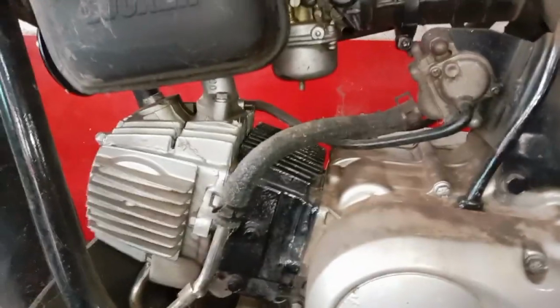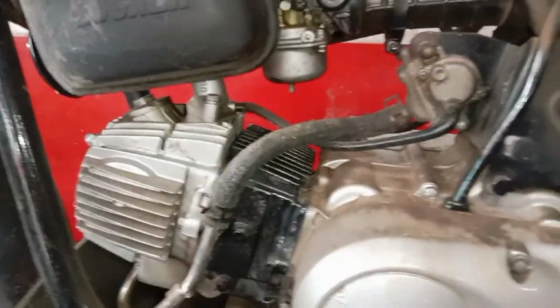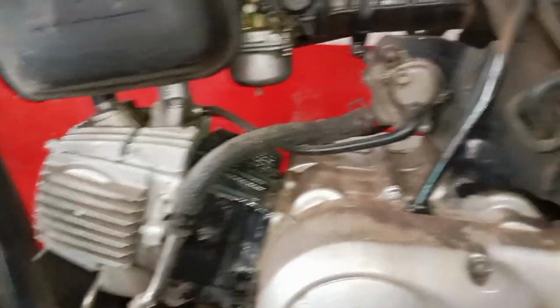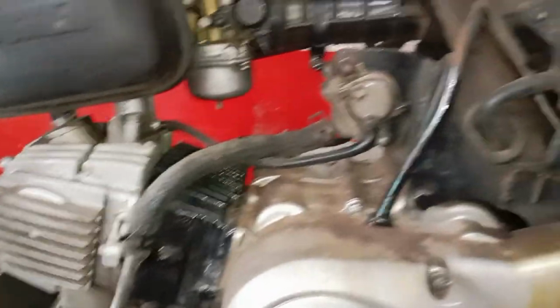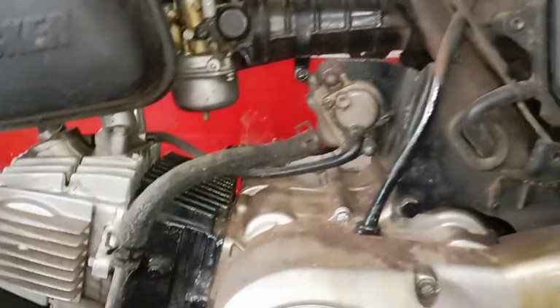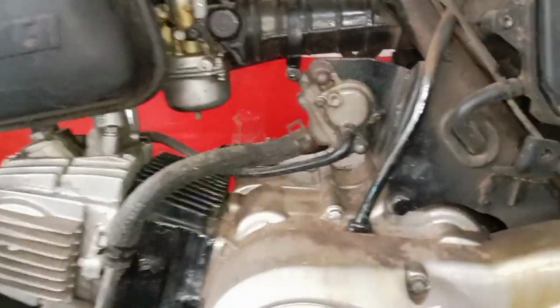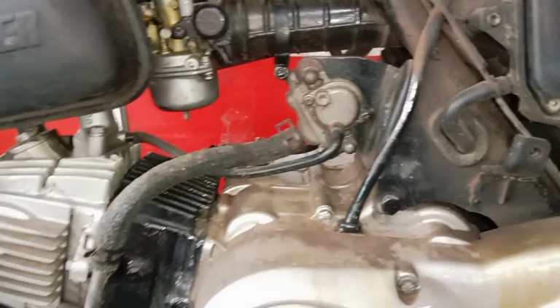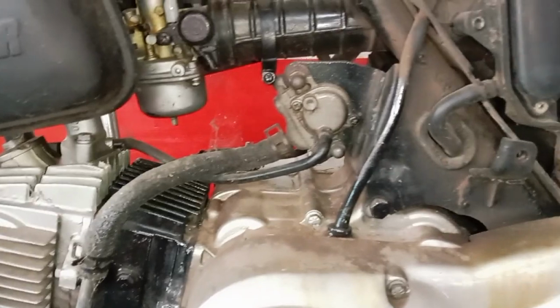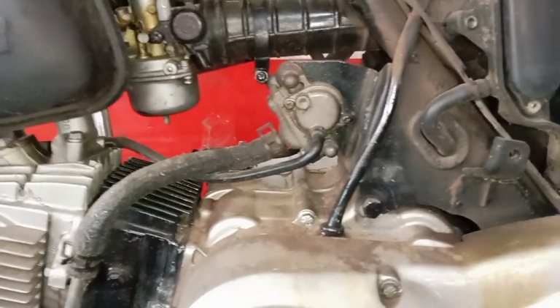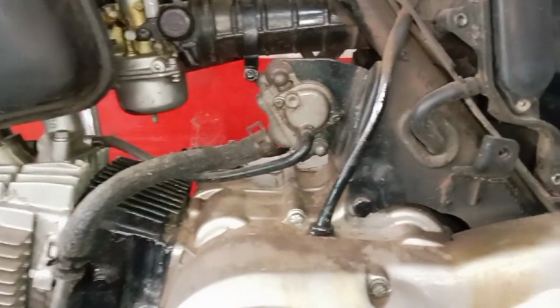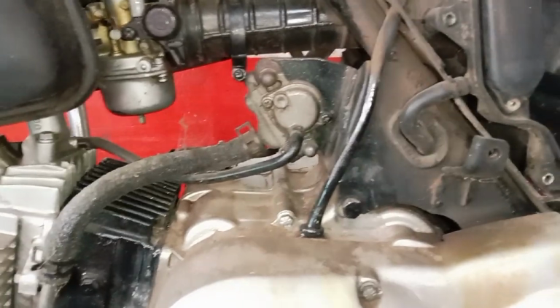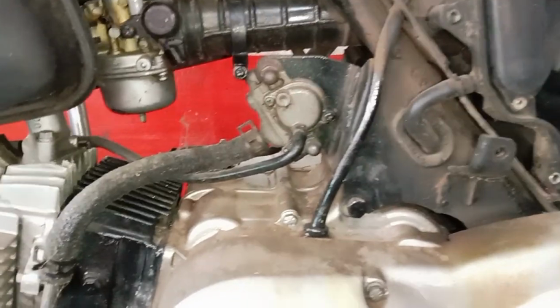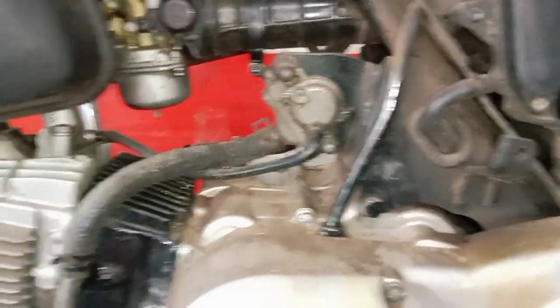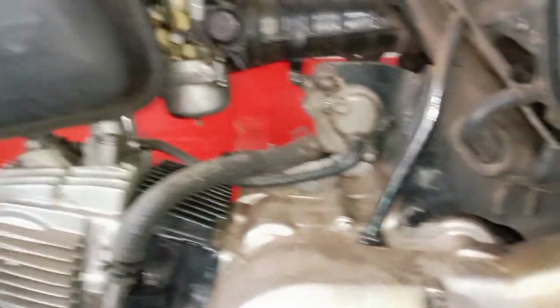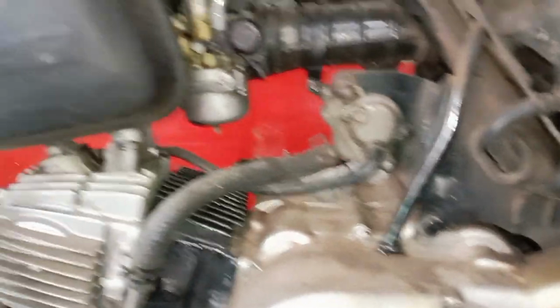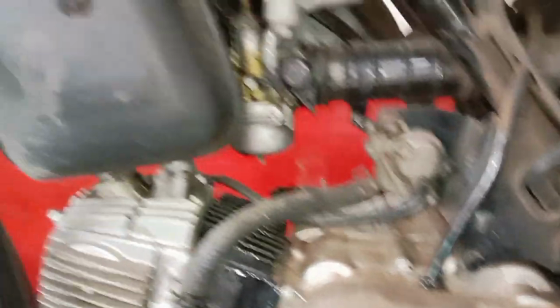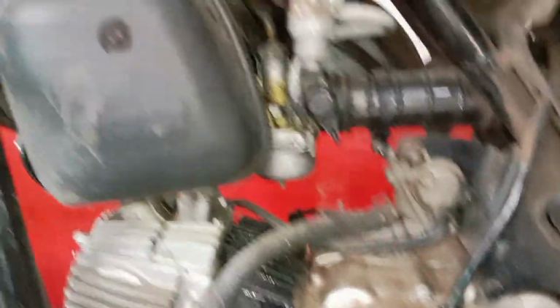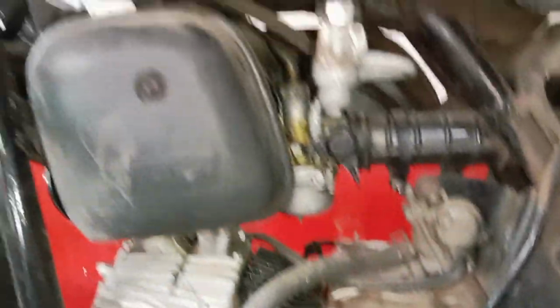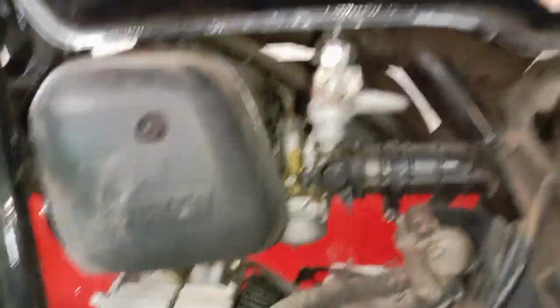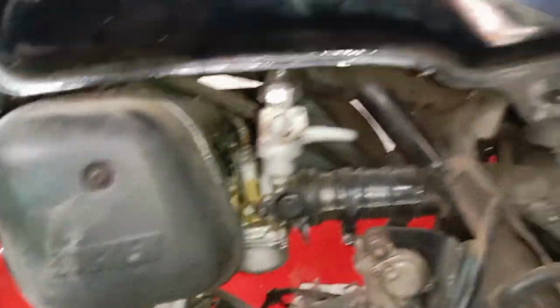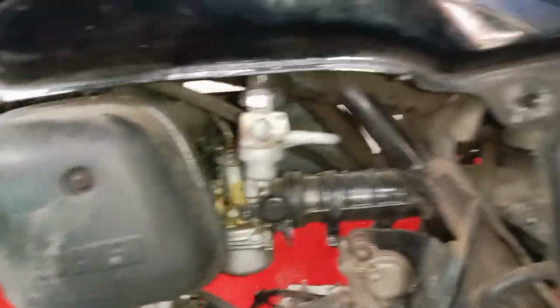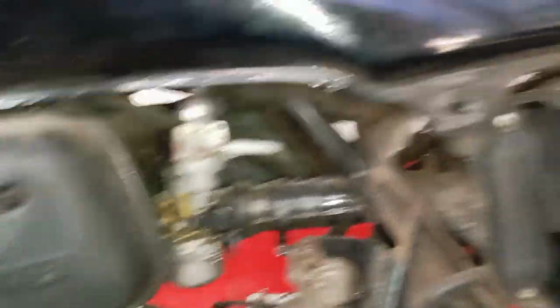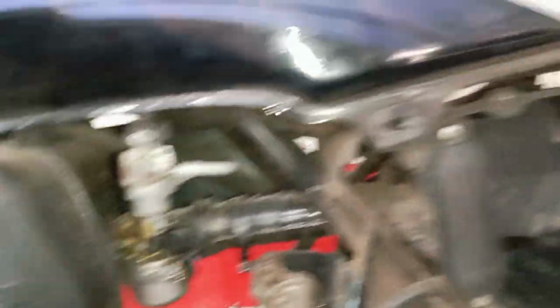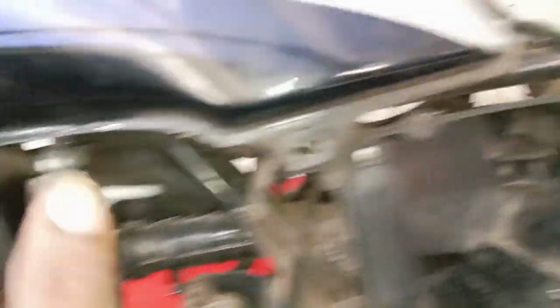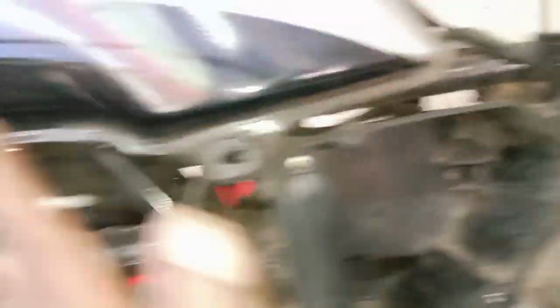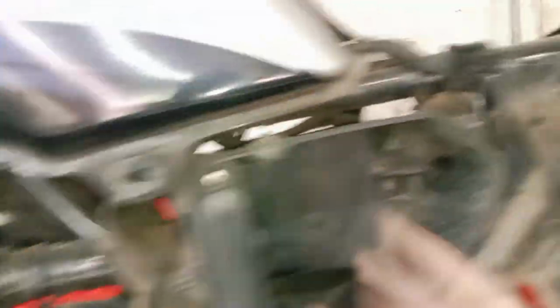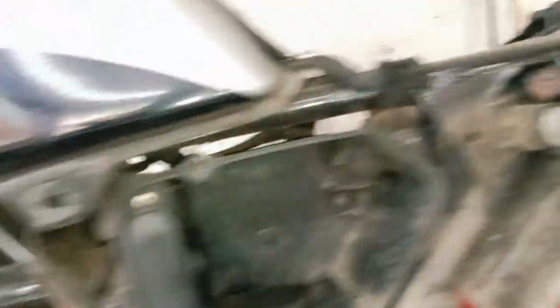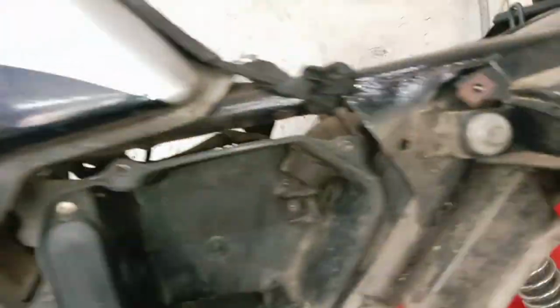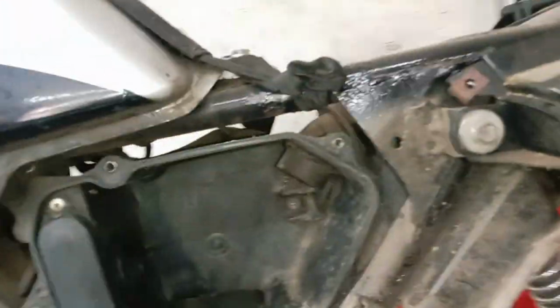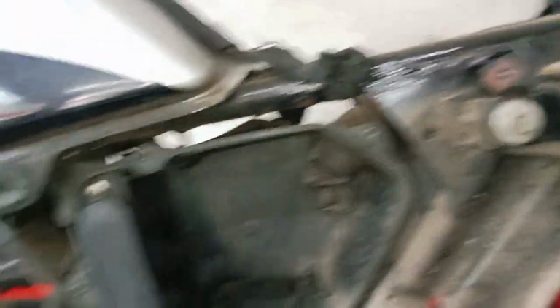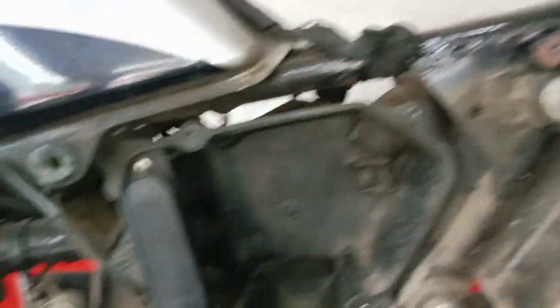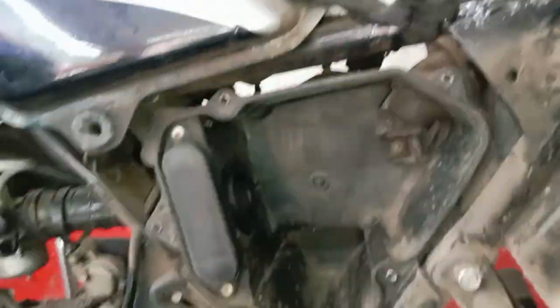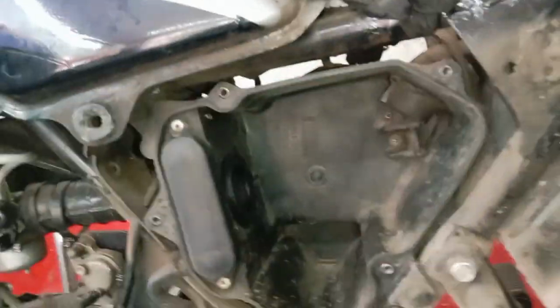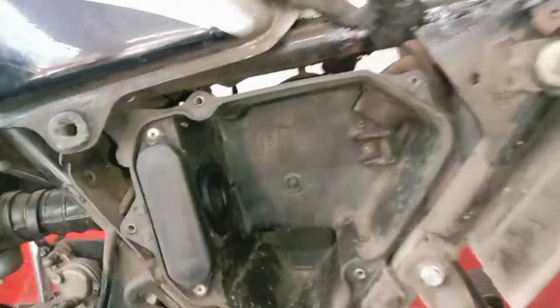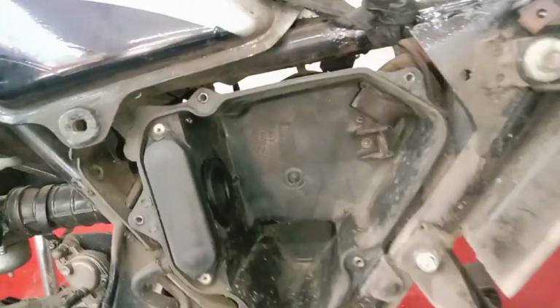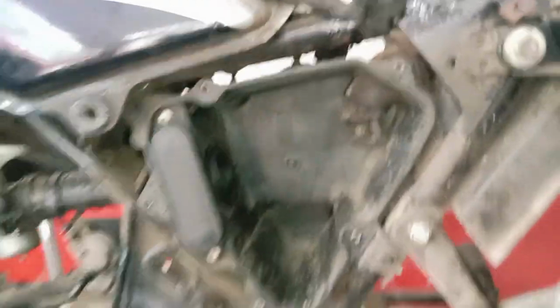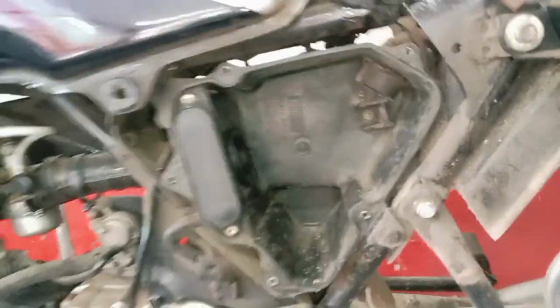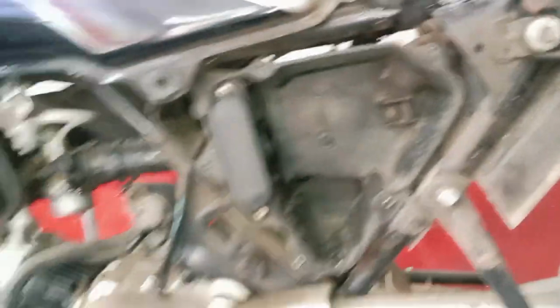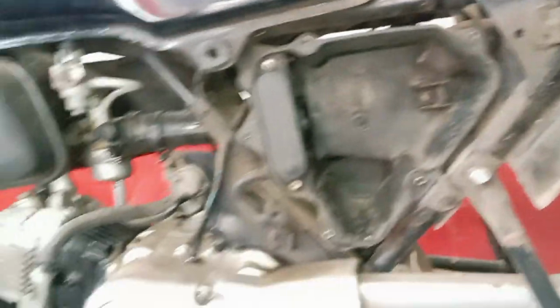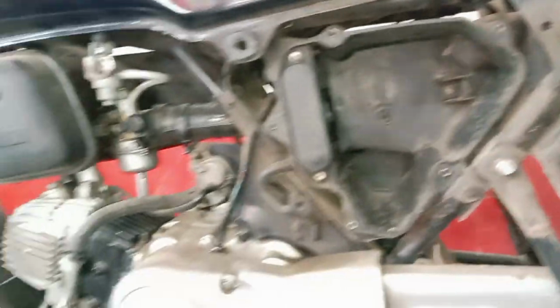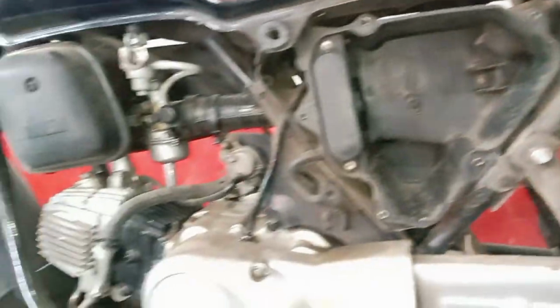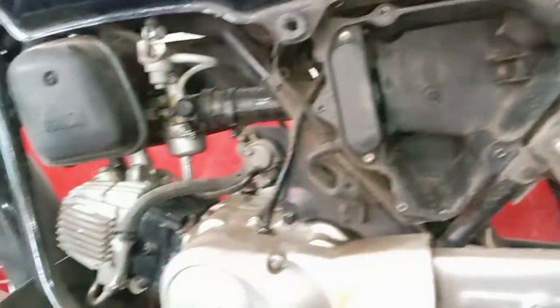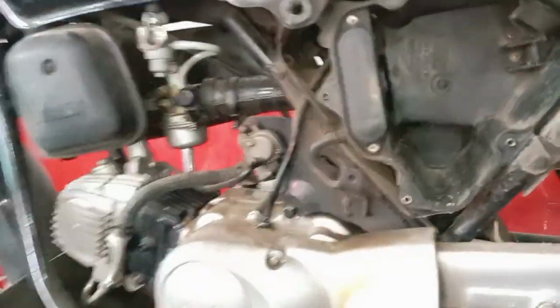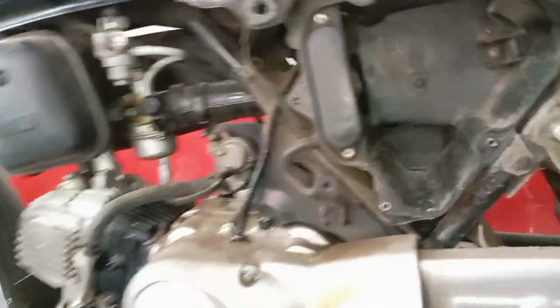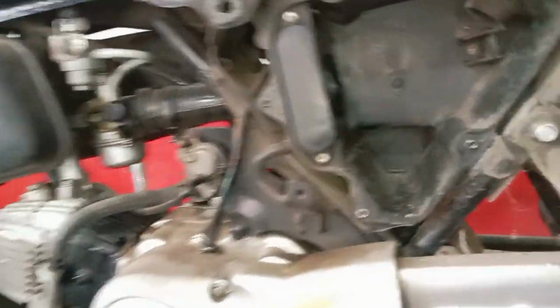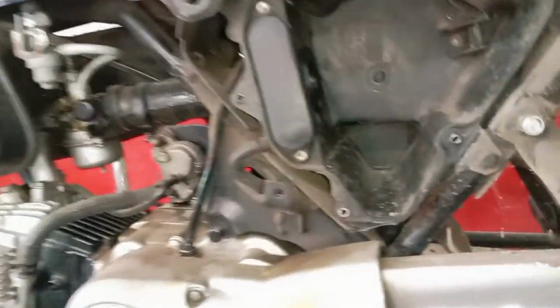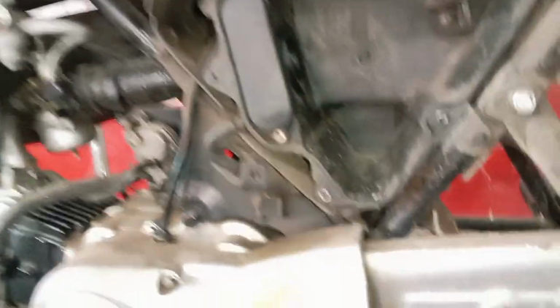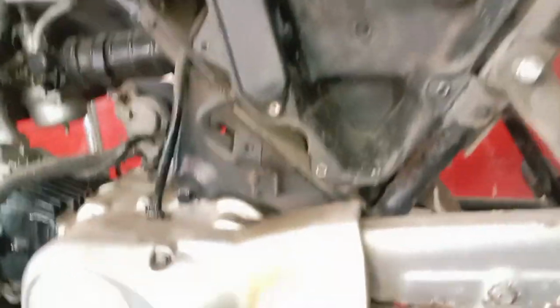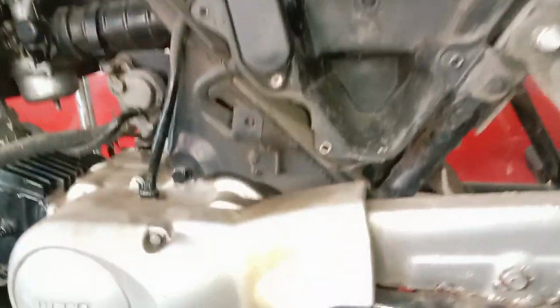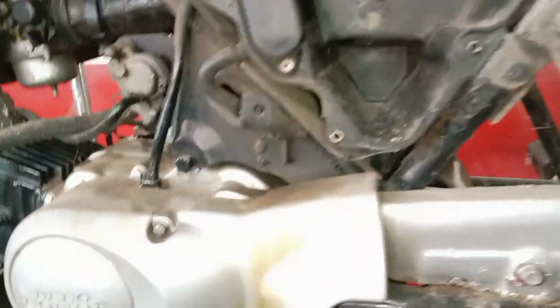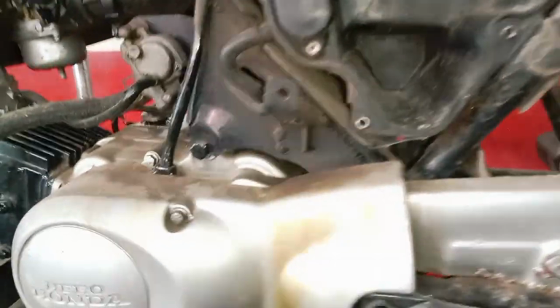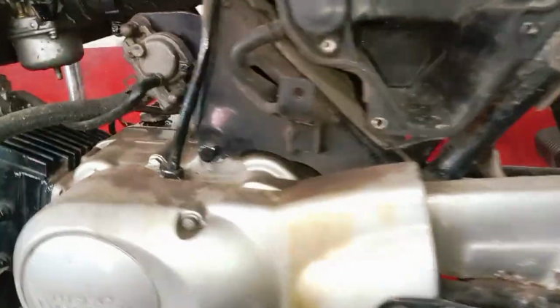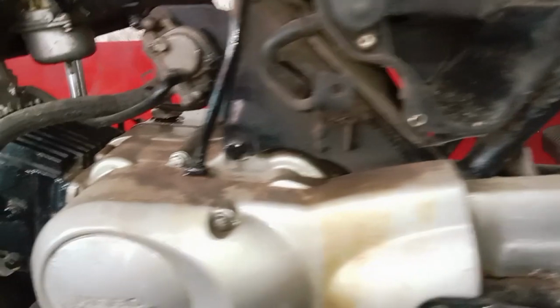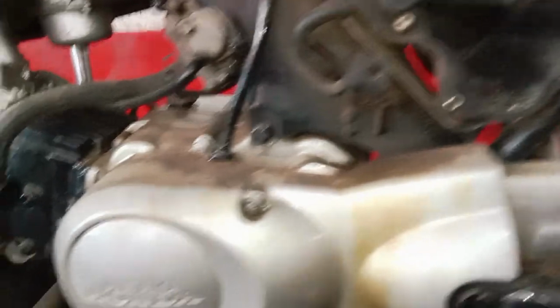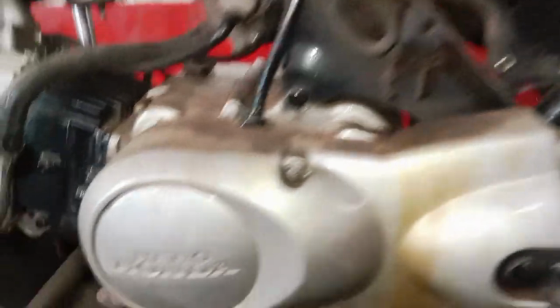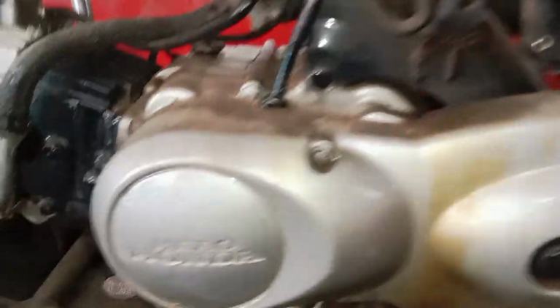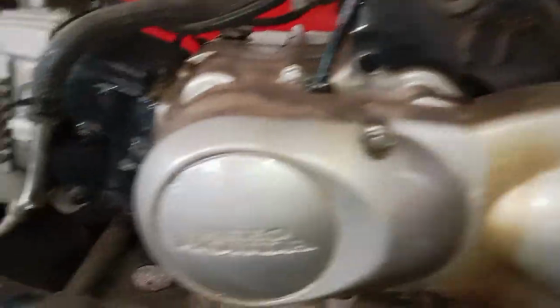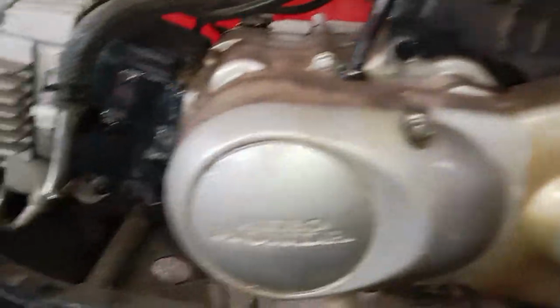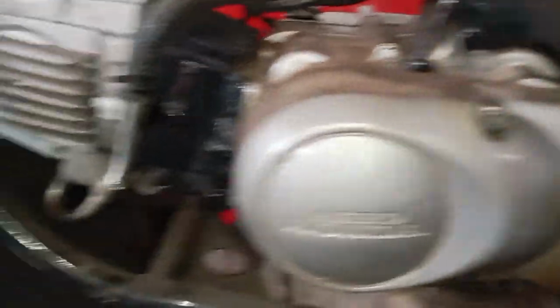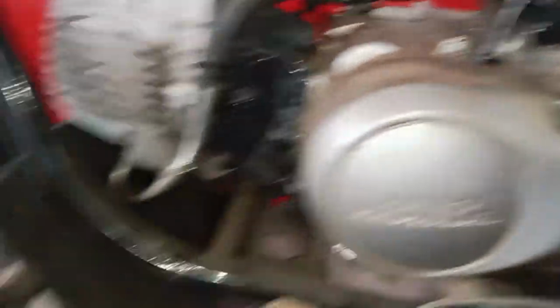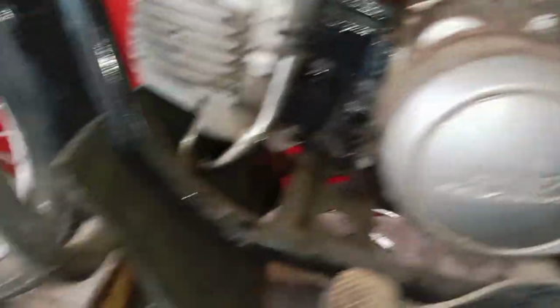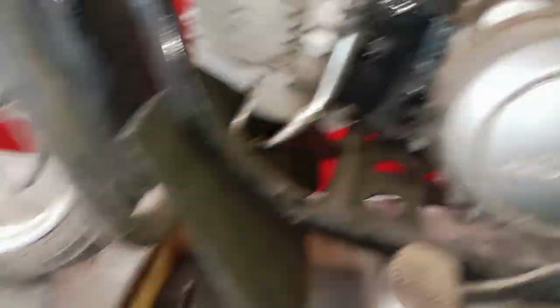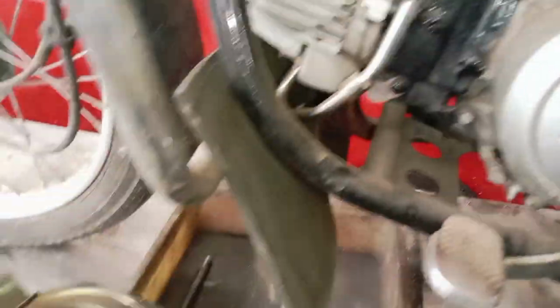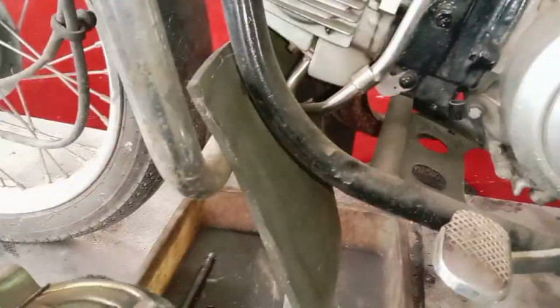If you have a general battery, you can check it out. The power filter is a good filter to inspect.